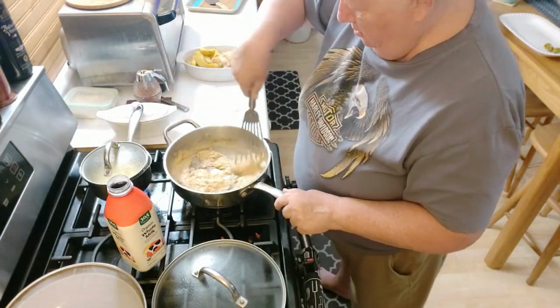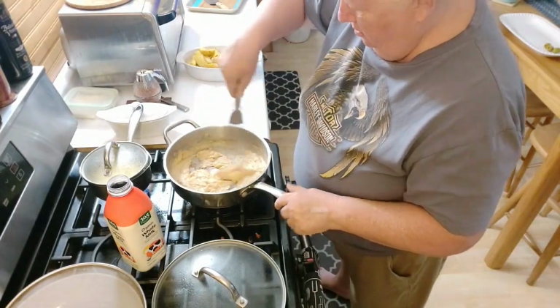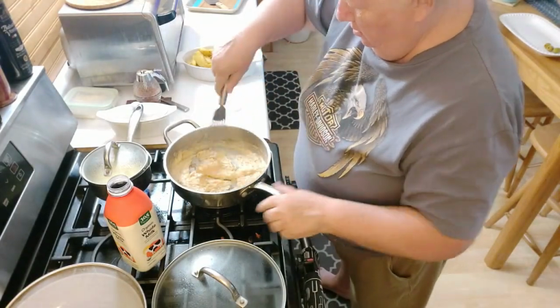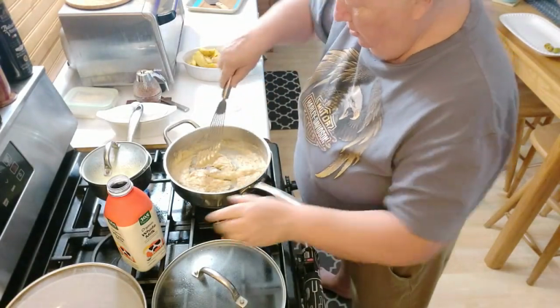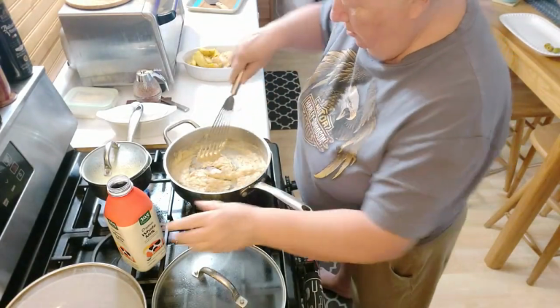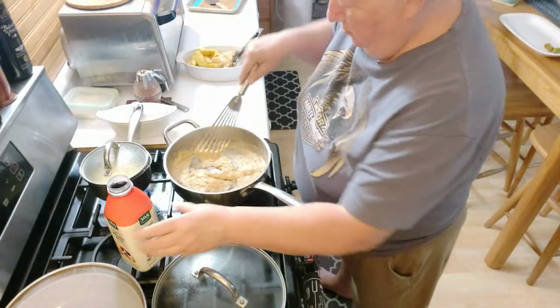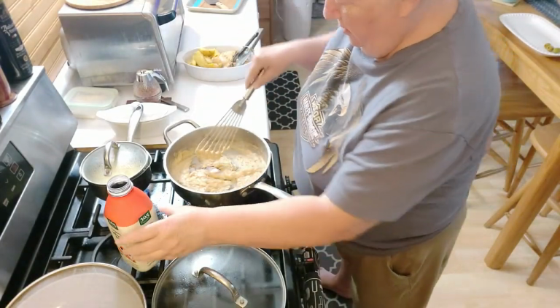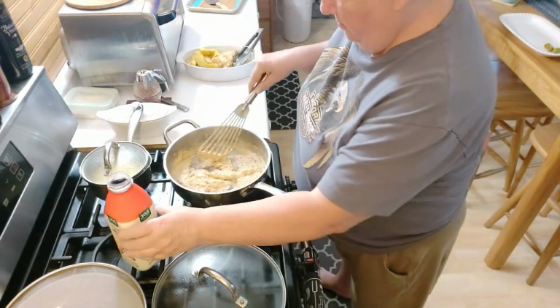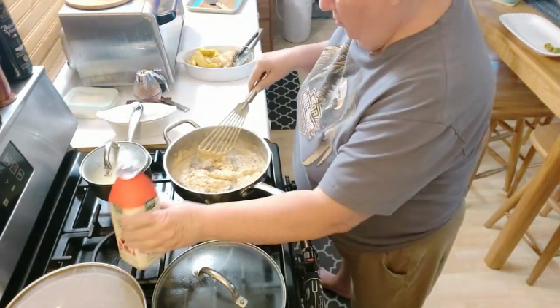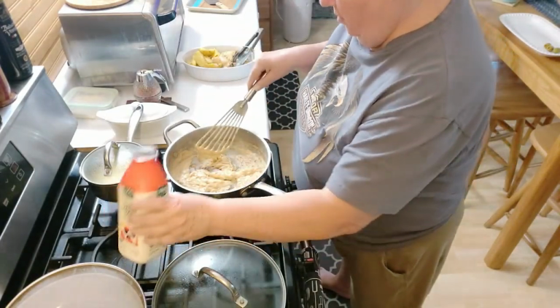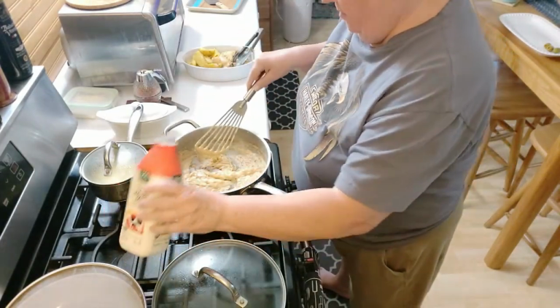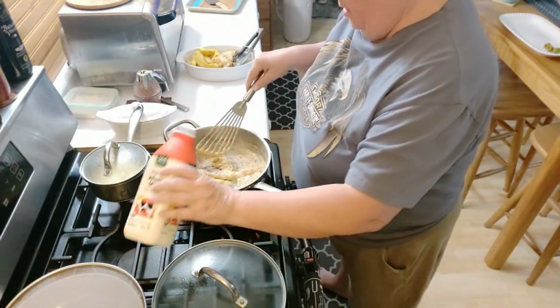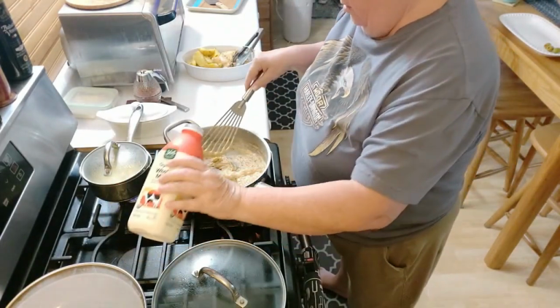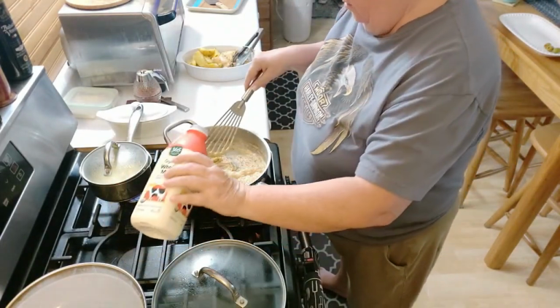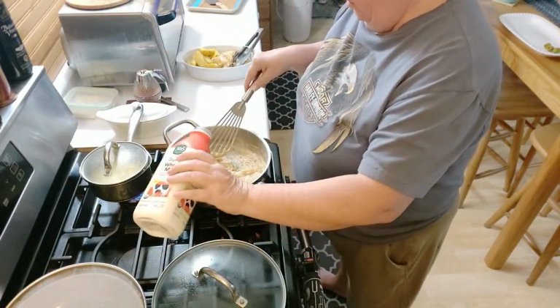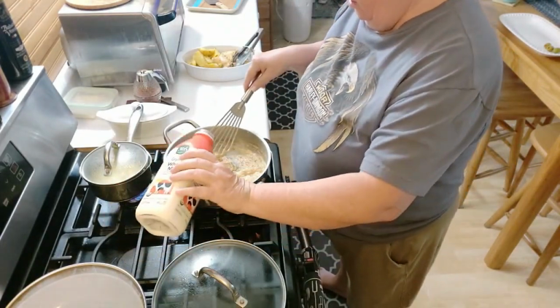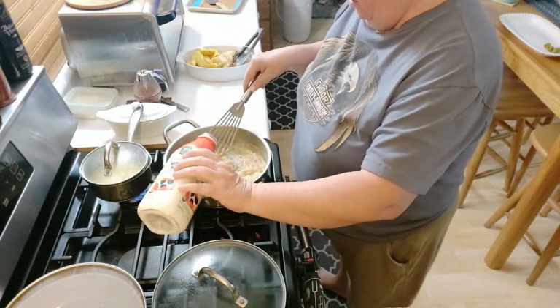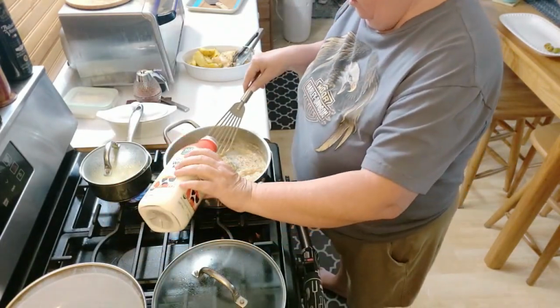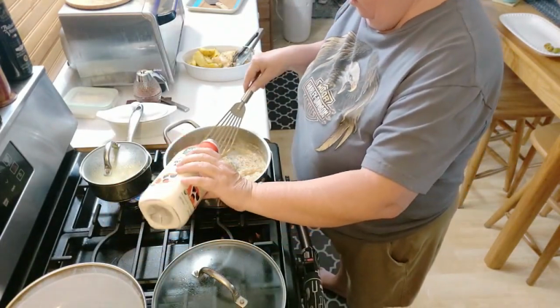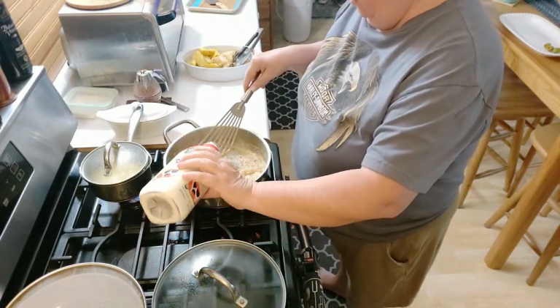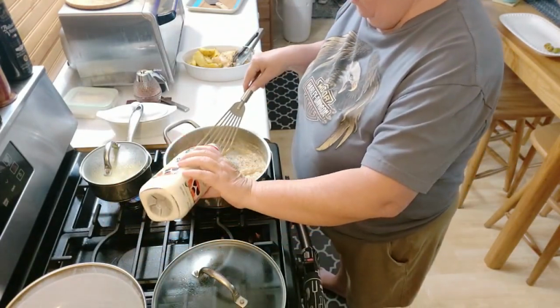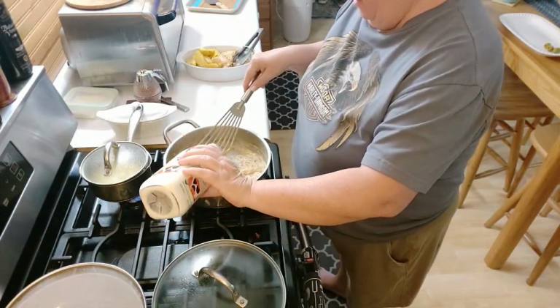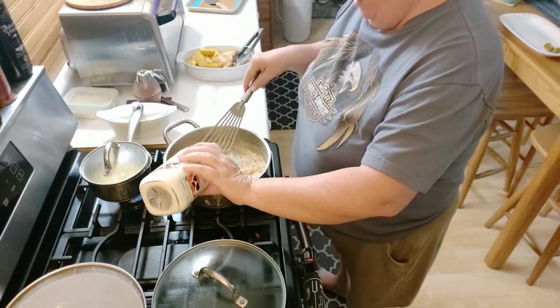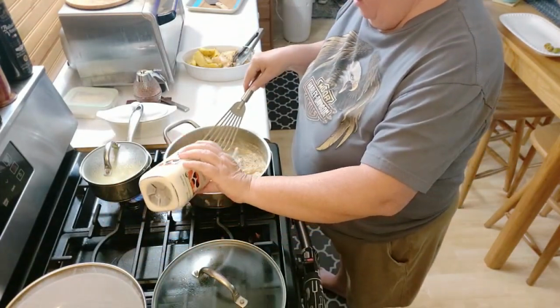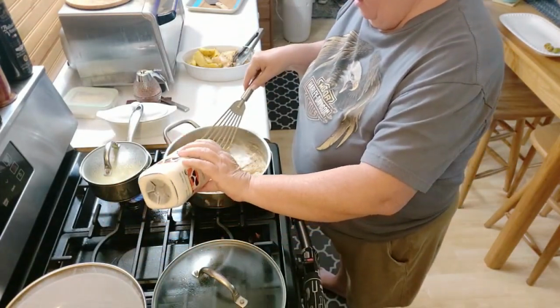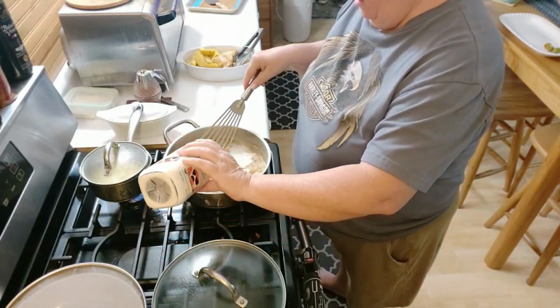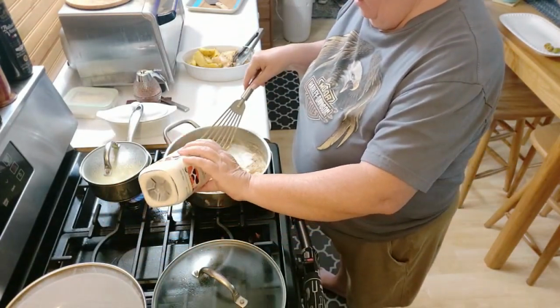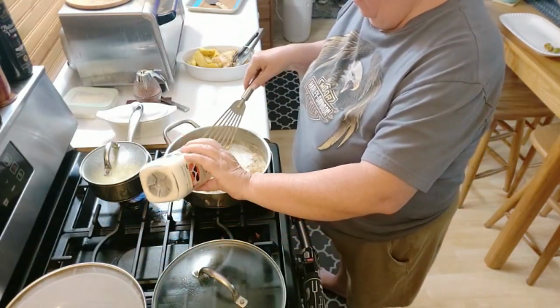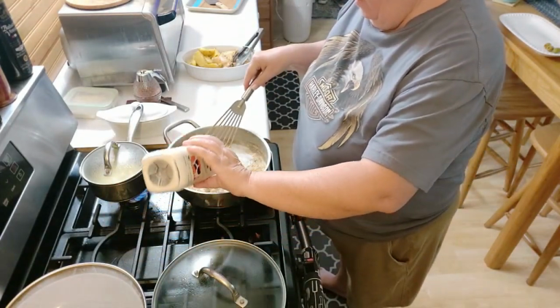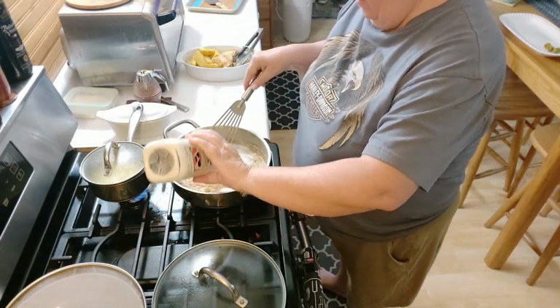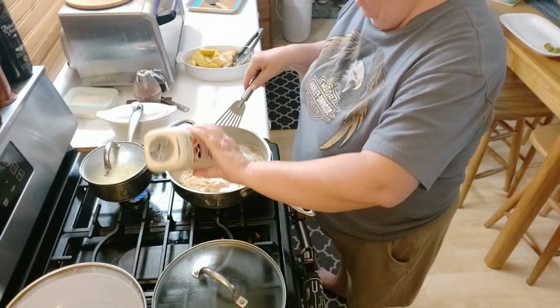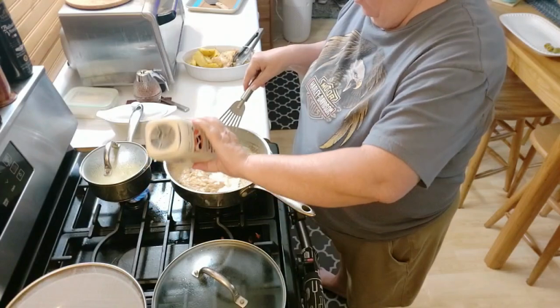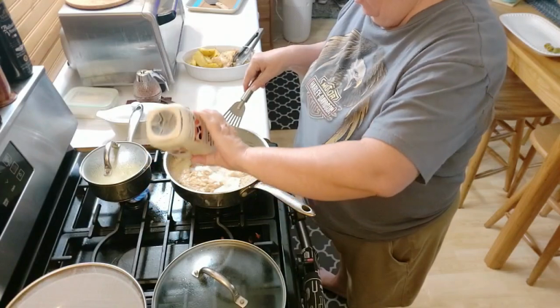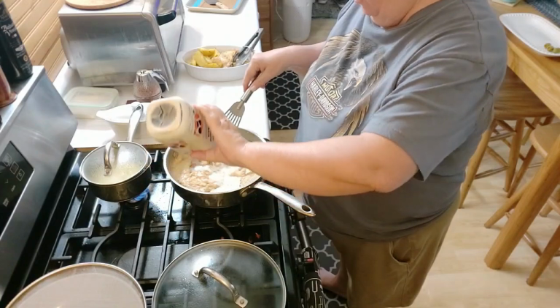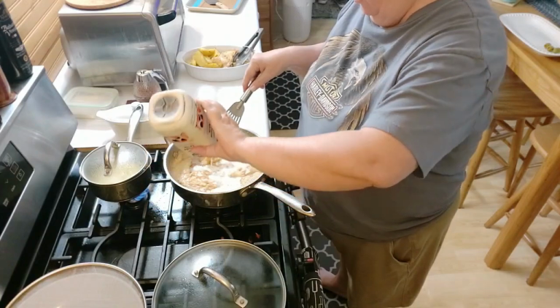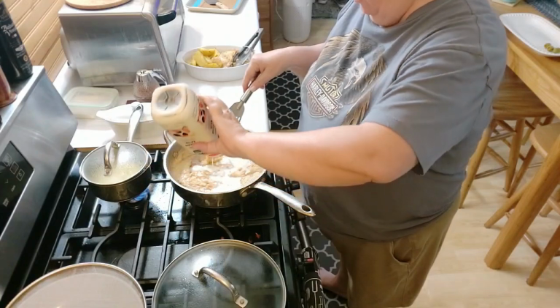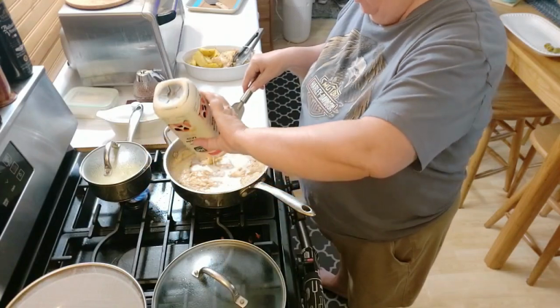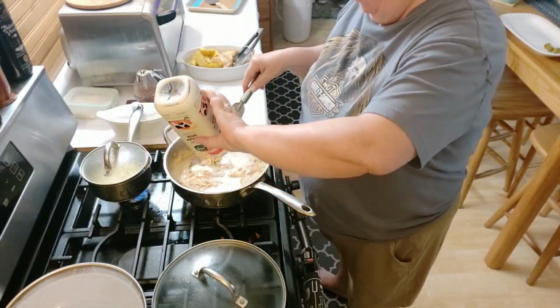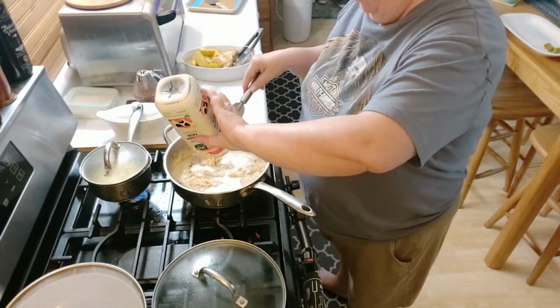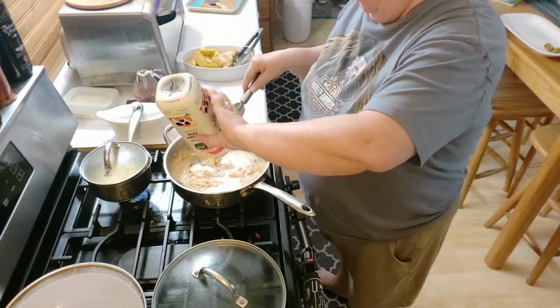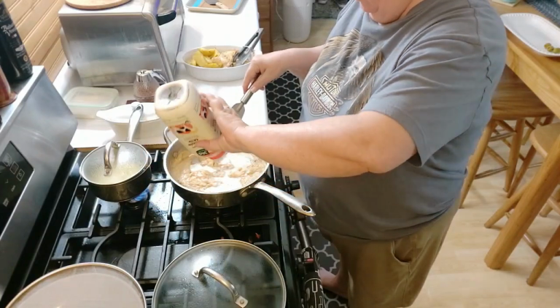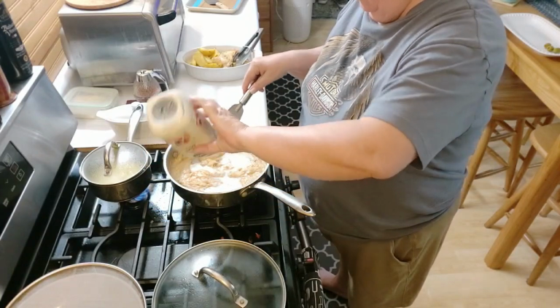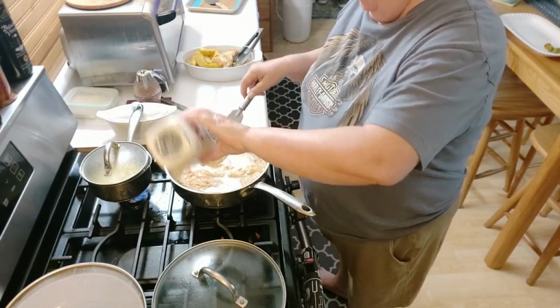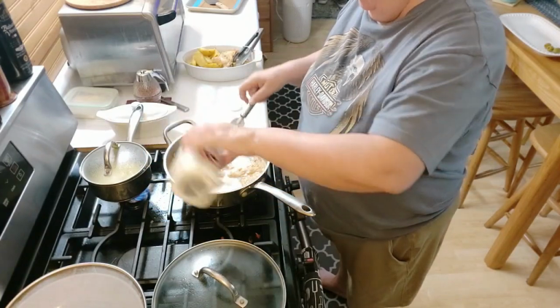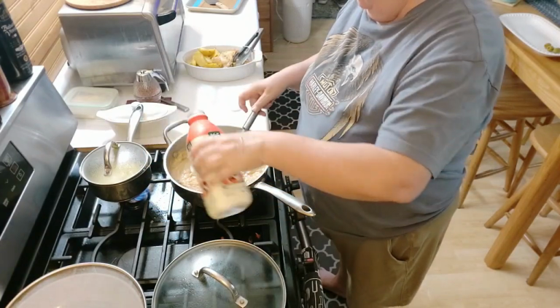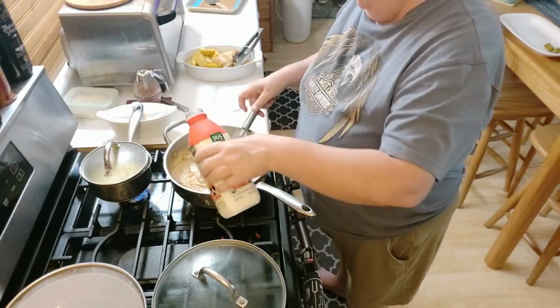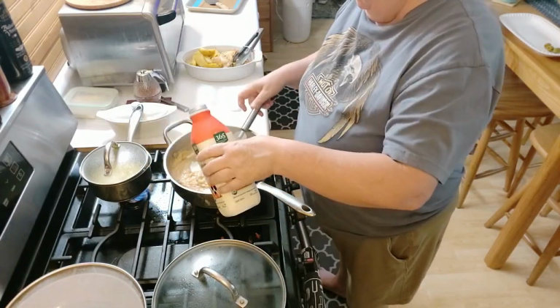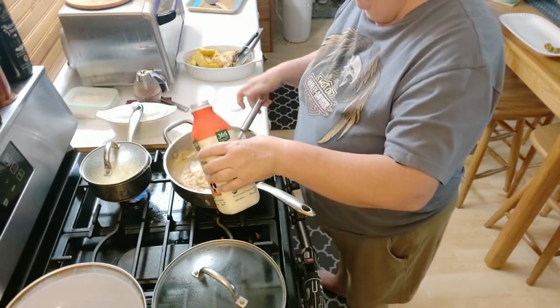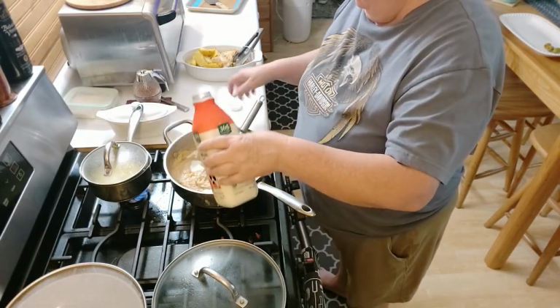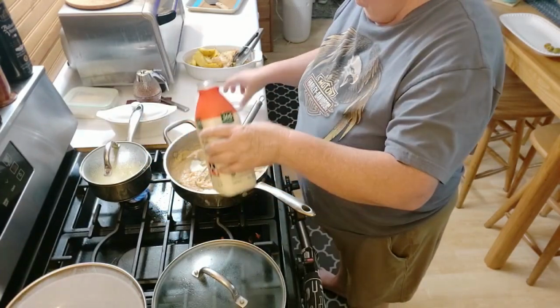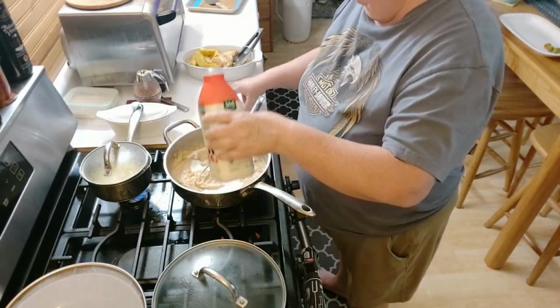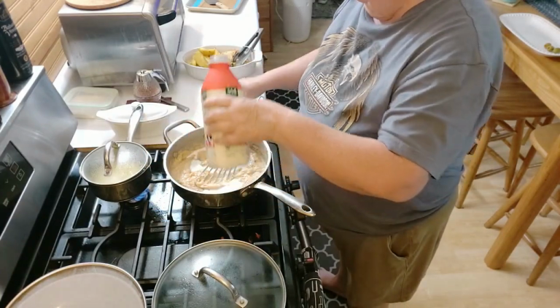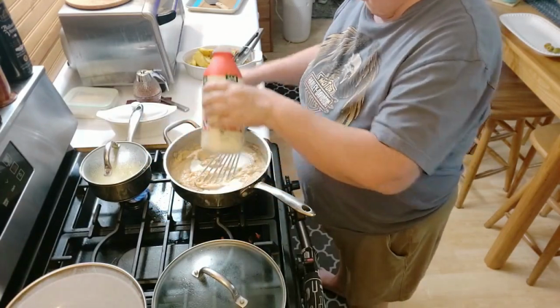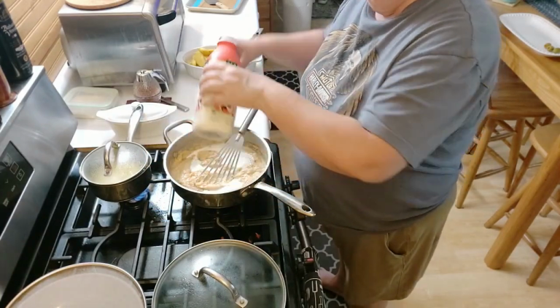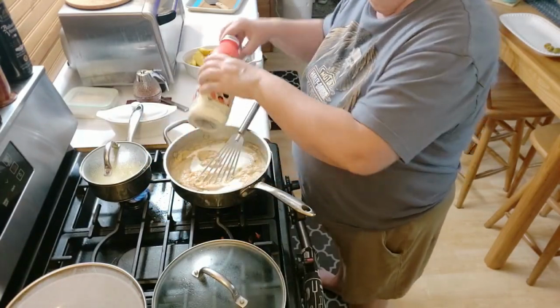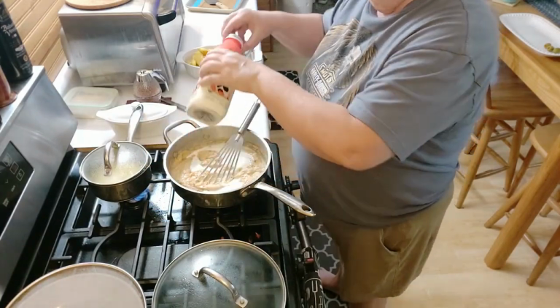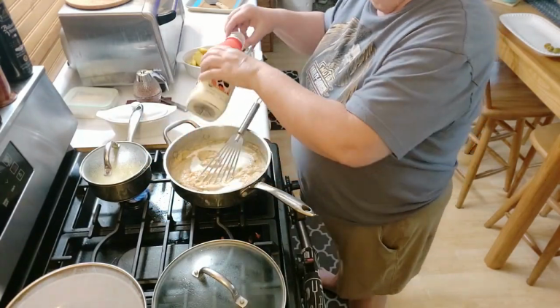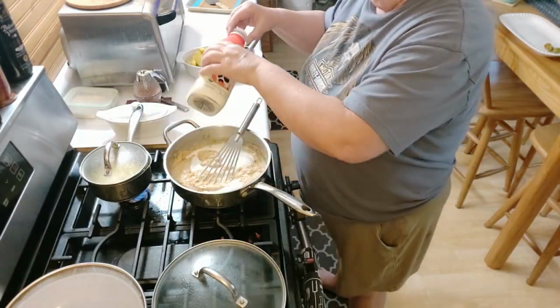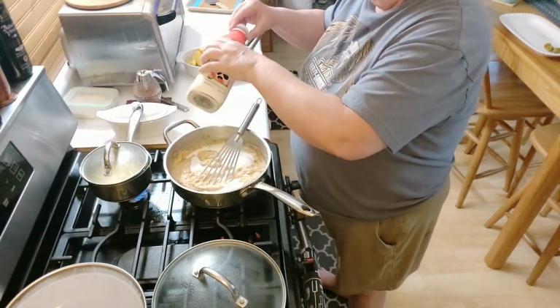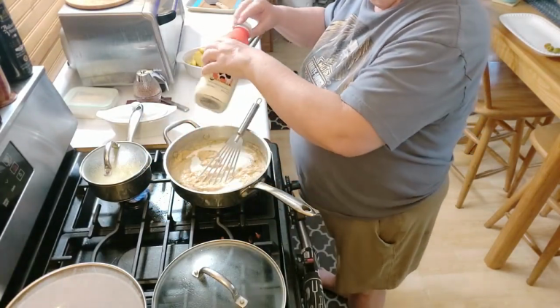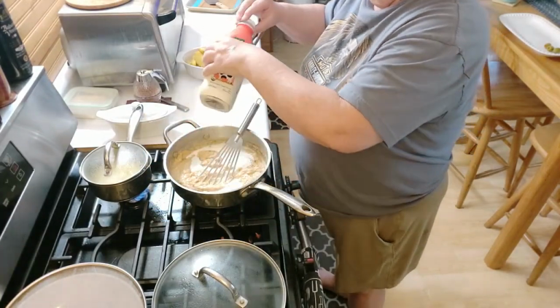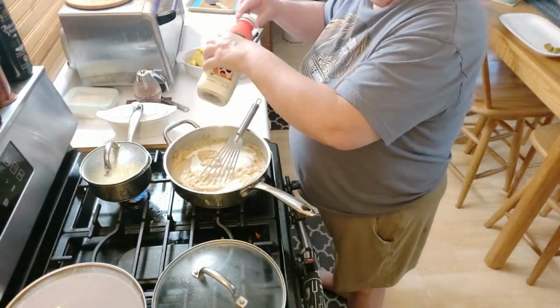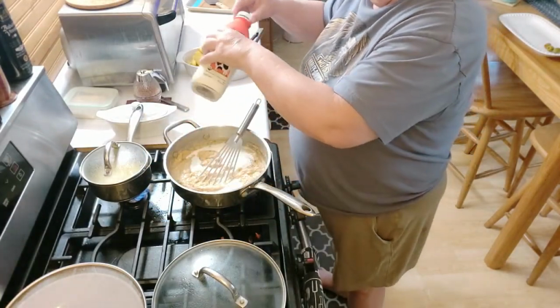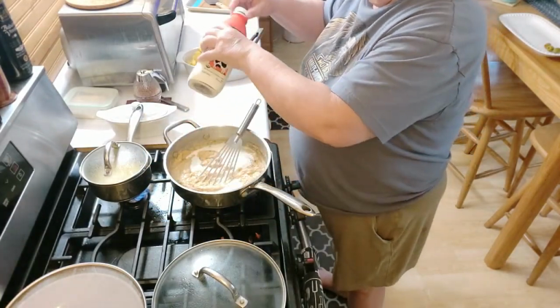A little bit more milk — looks like that's going to empty my milk. Milk is empty. If I had gone to the store, I would have gotten heavy whipping cream.